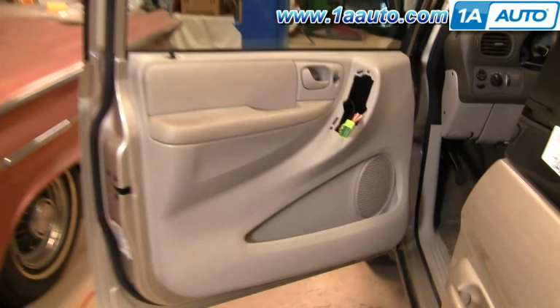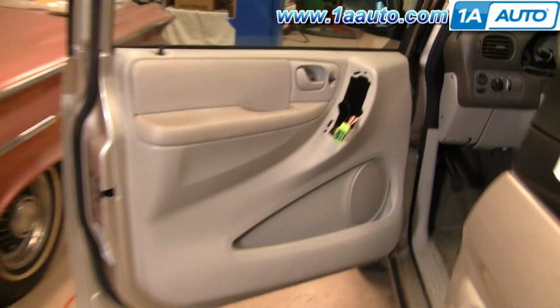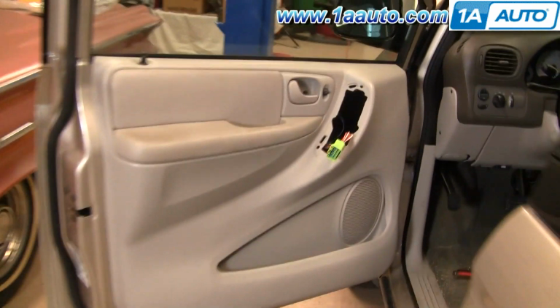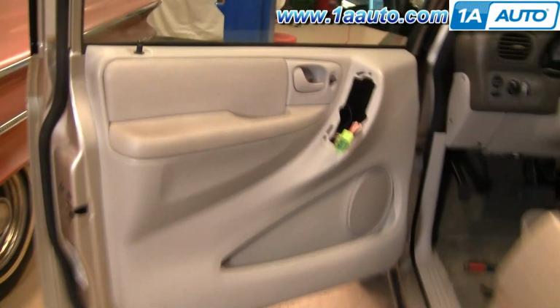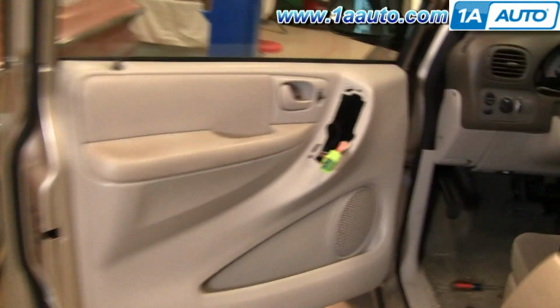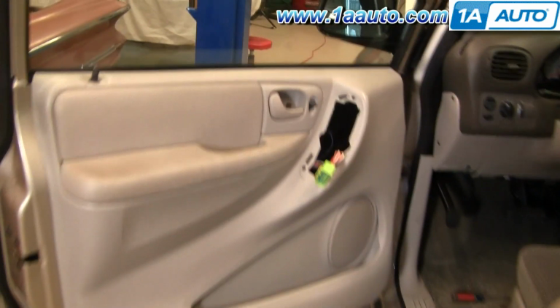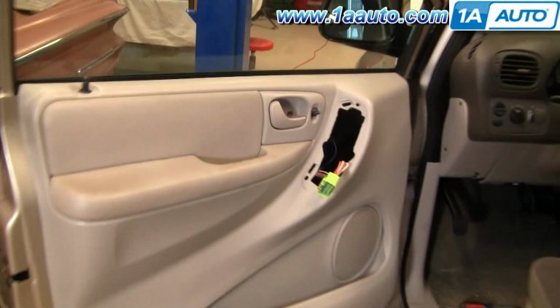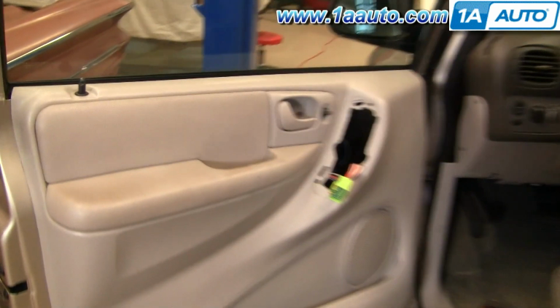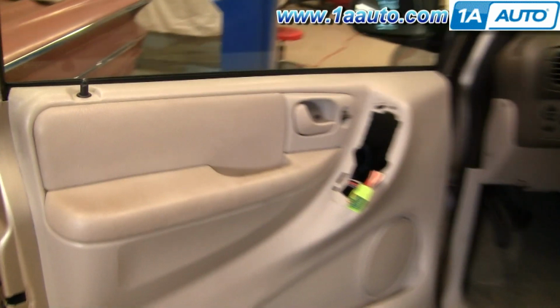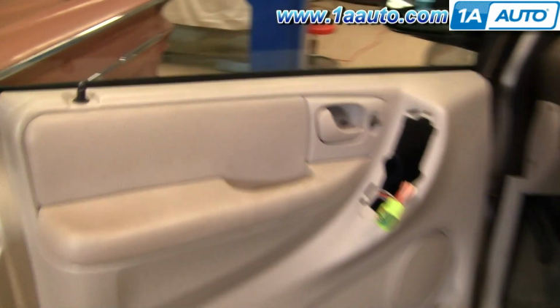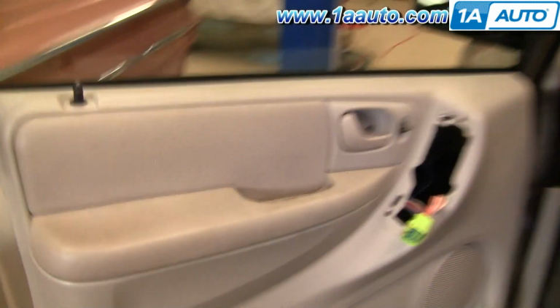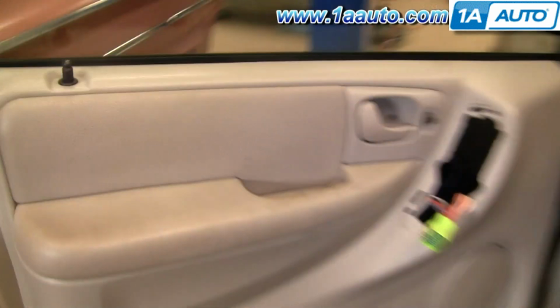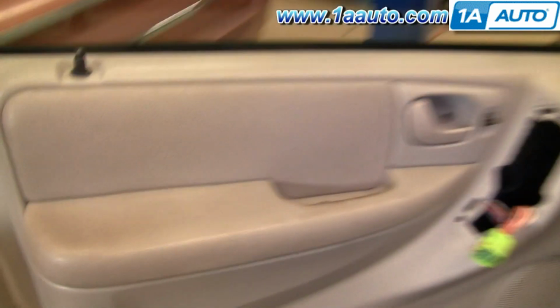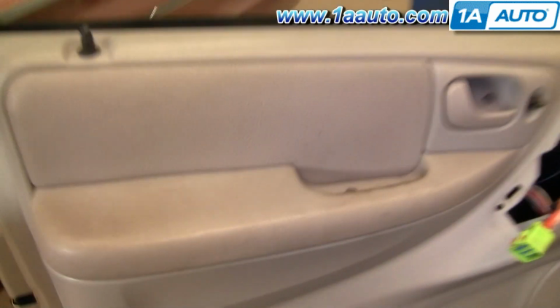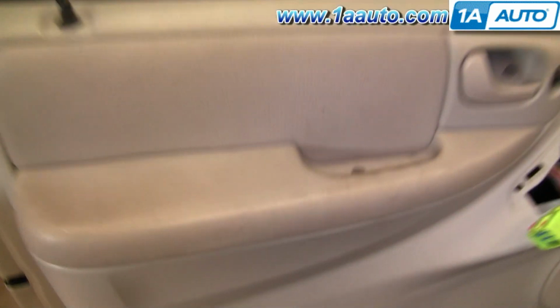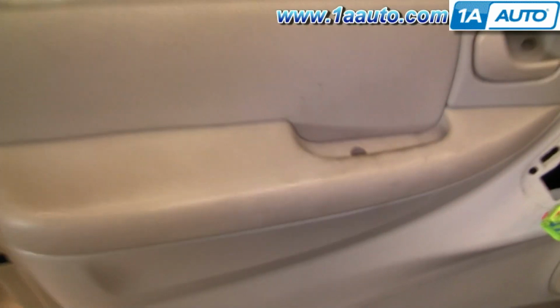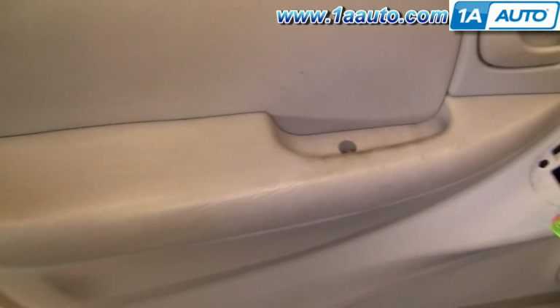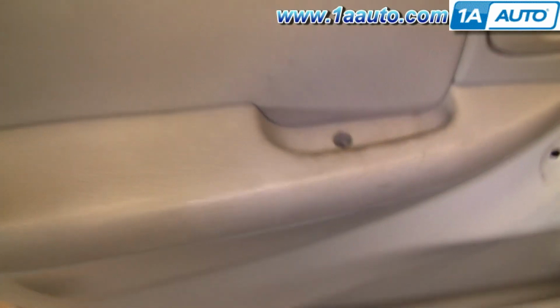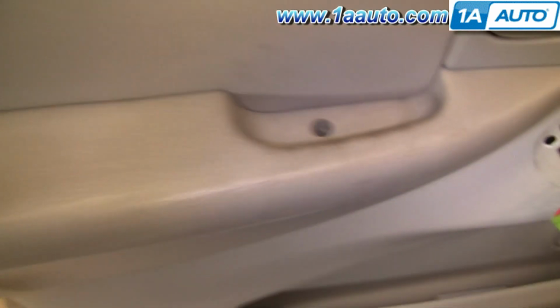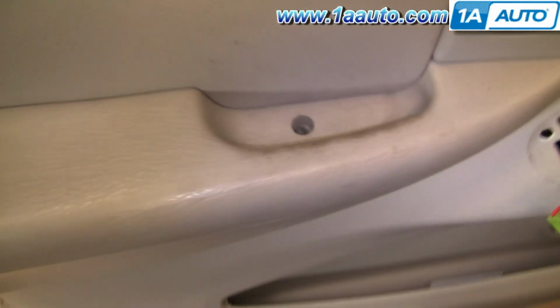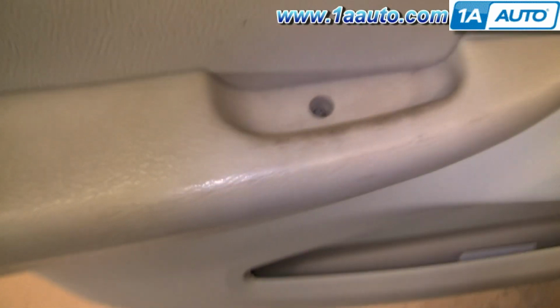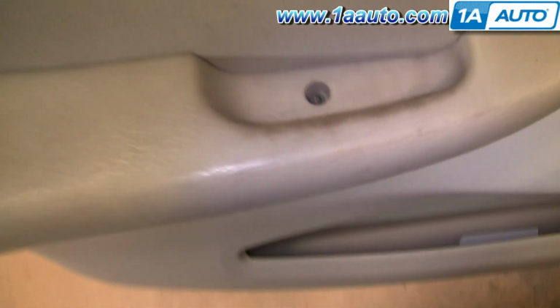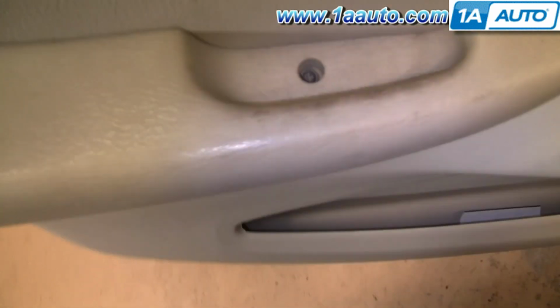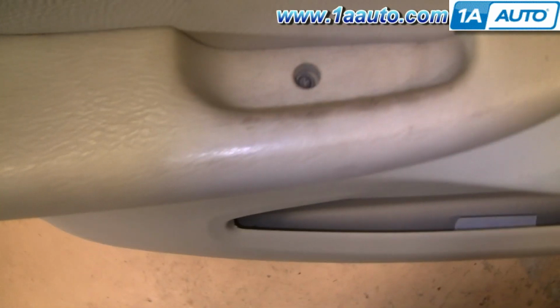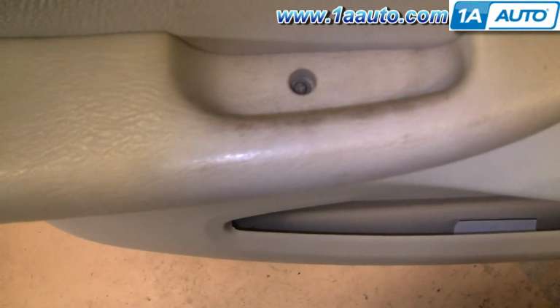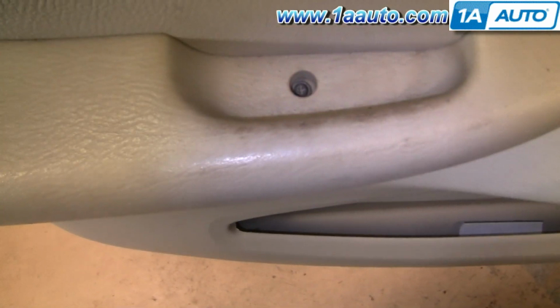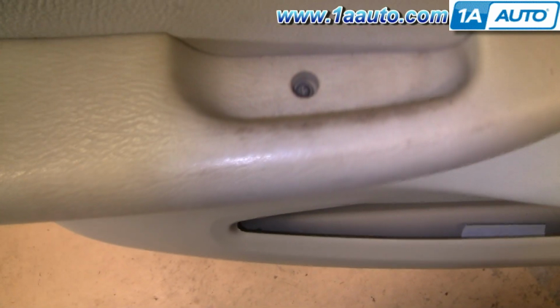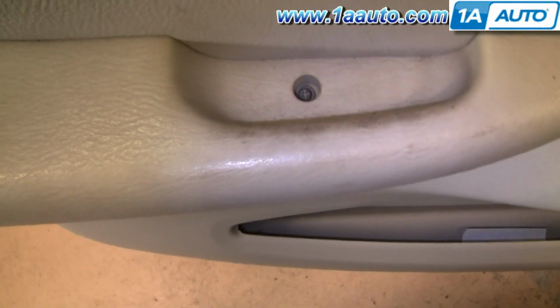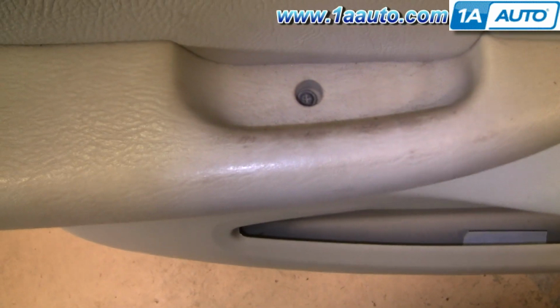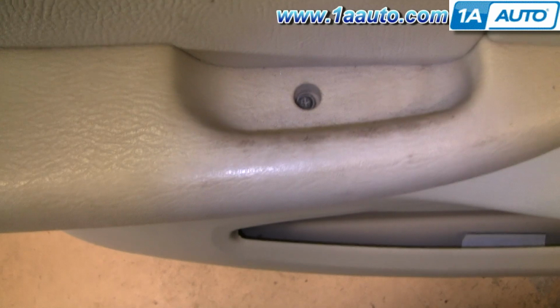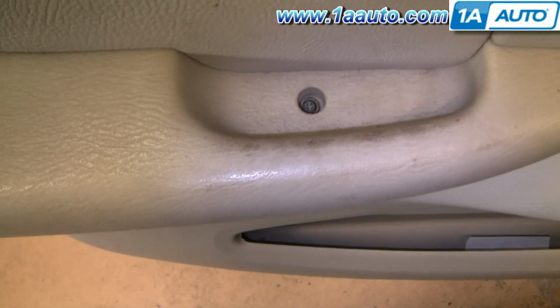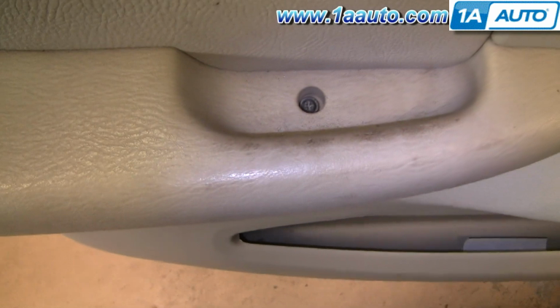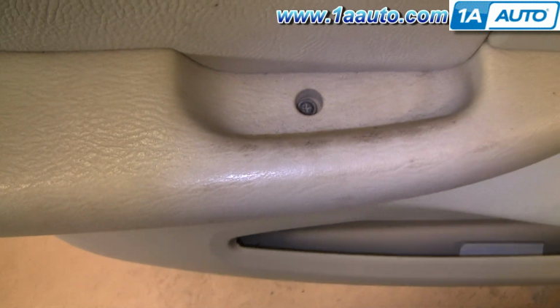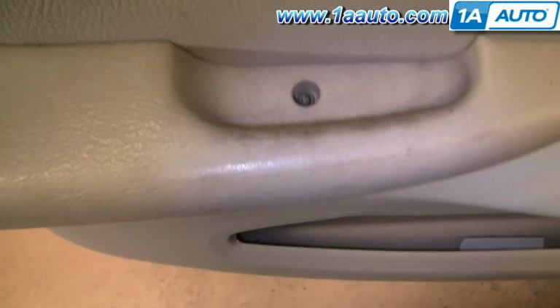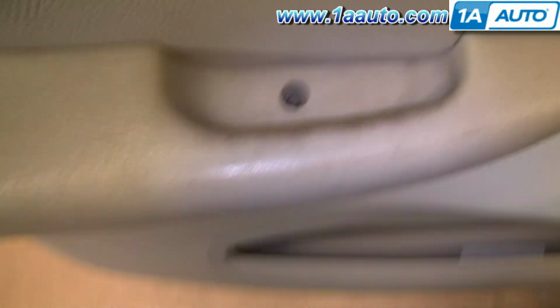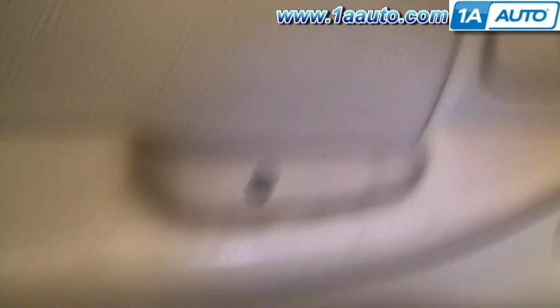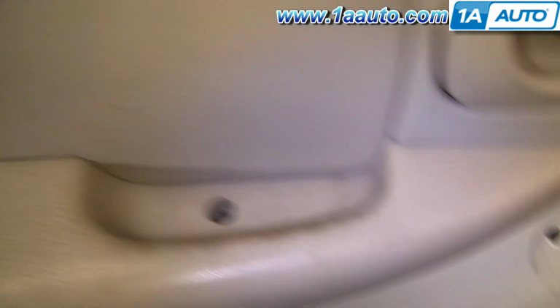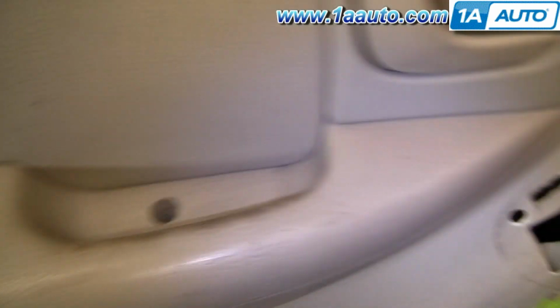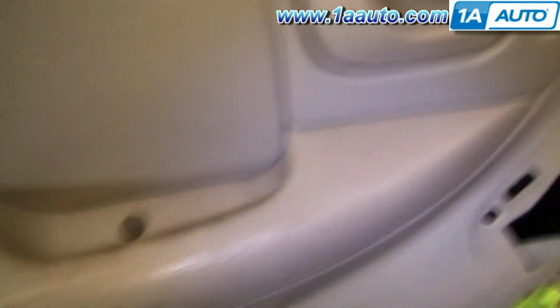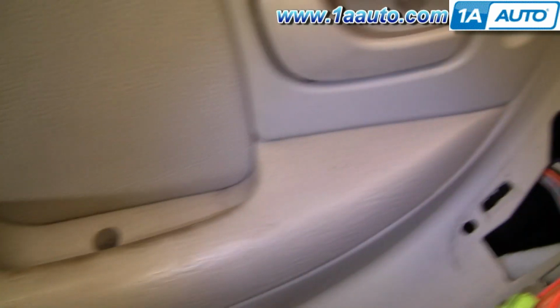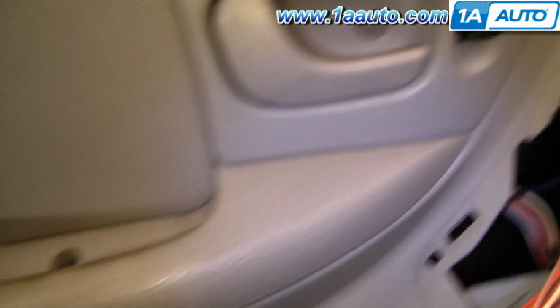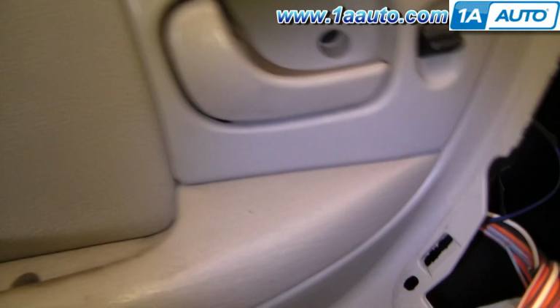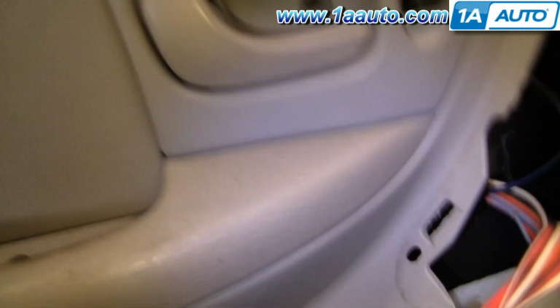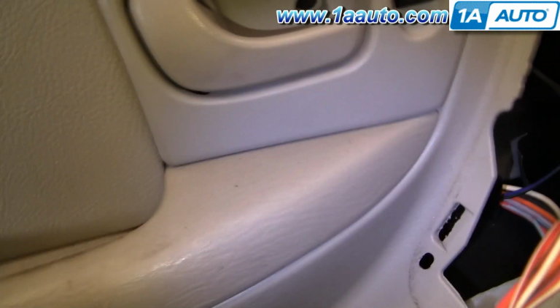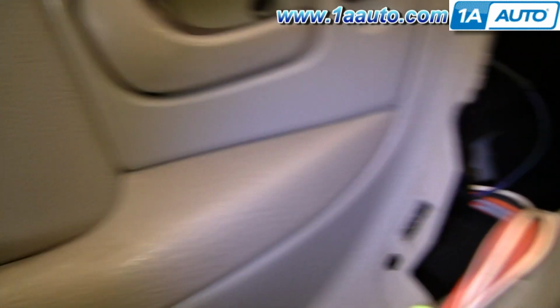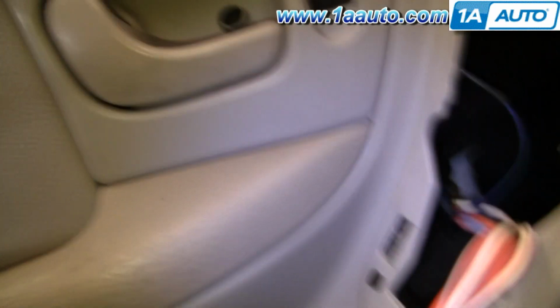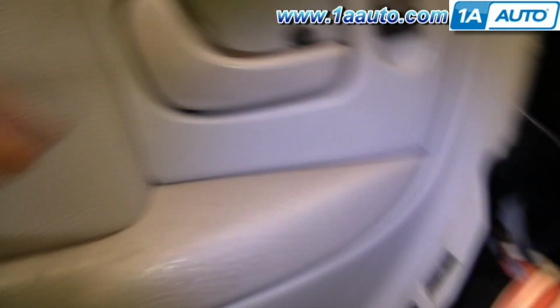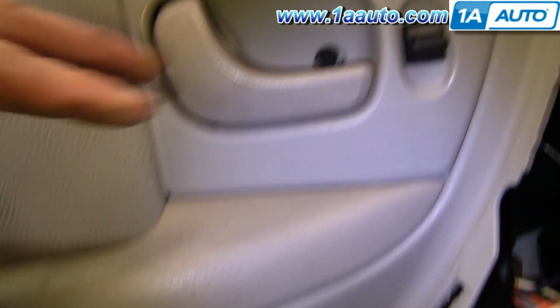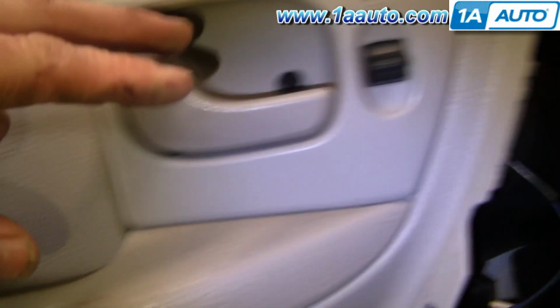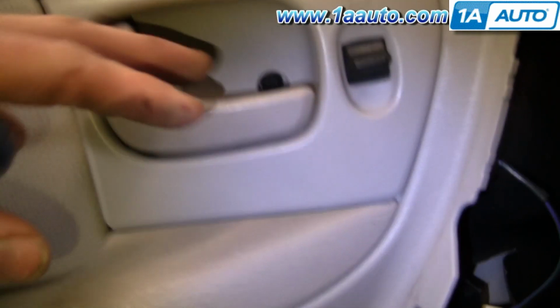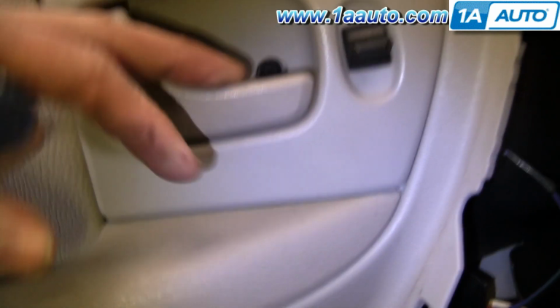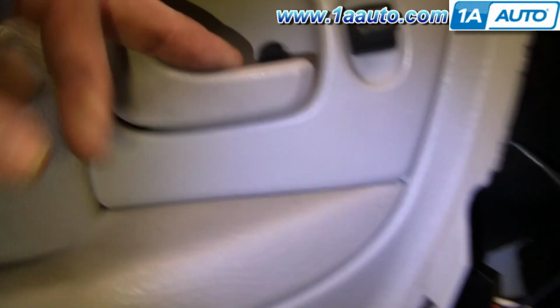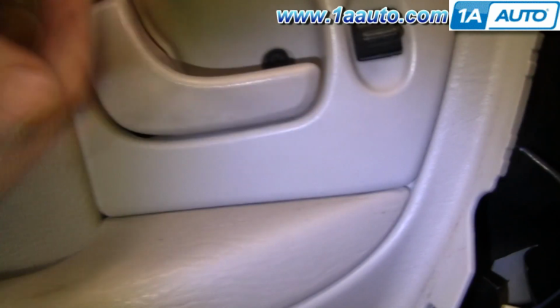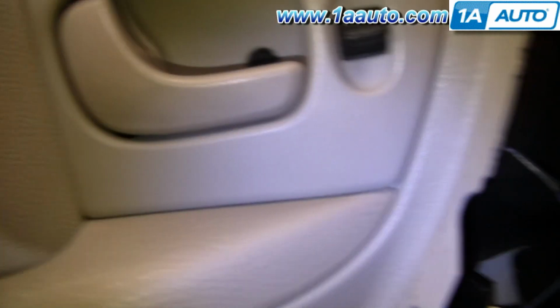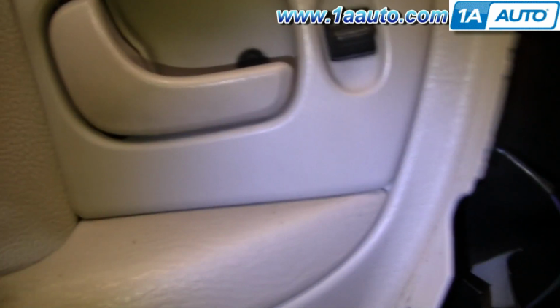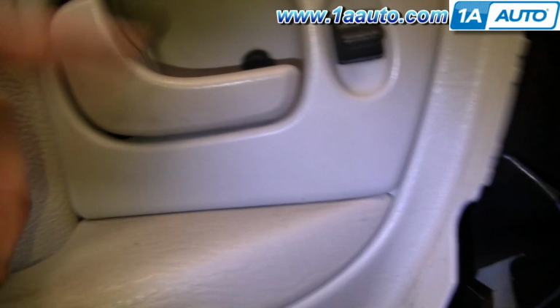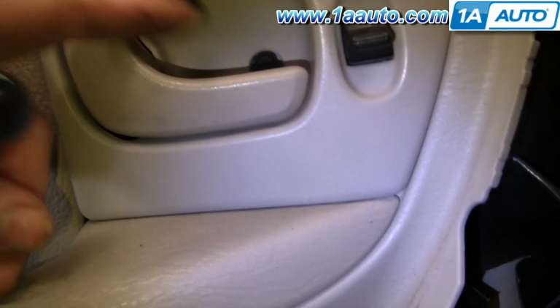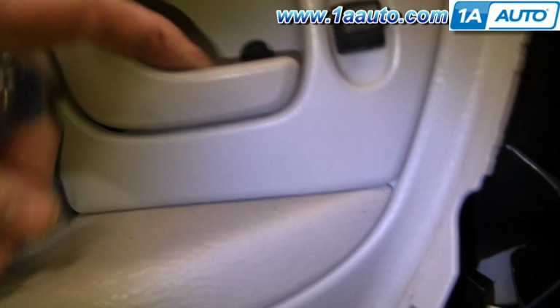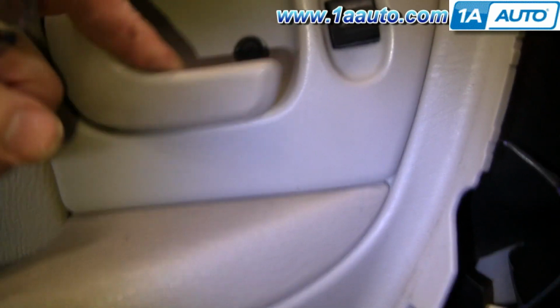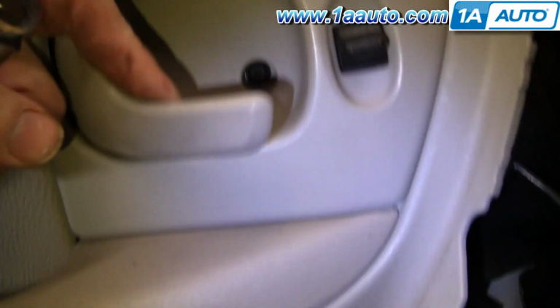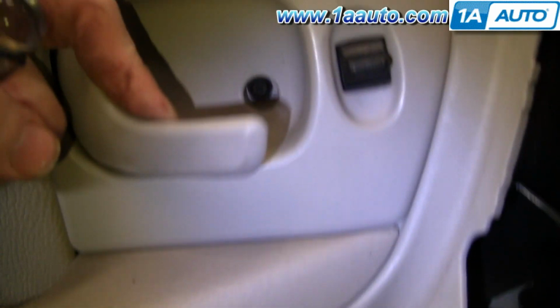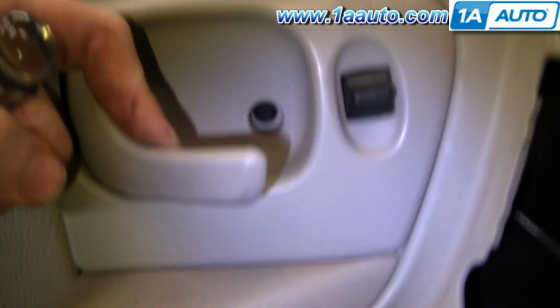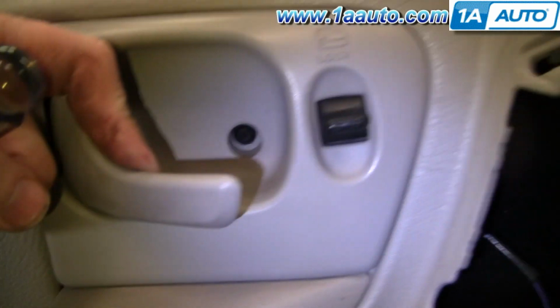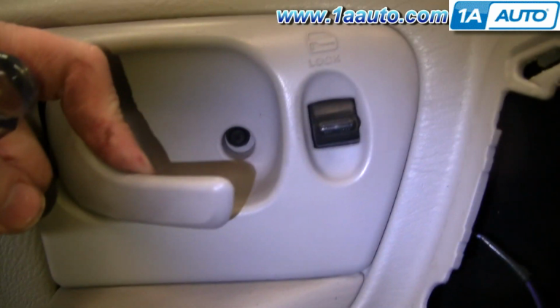Now there are two Phillips screws — one right down in the door pull and one right behind your door handle.